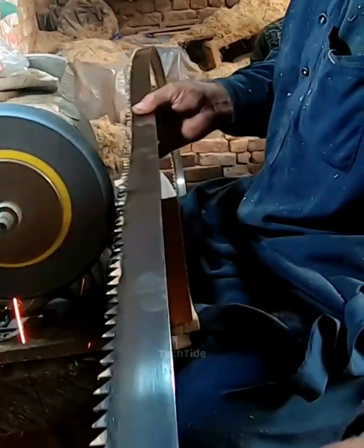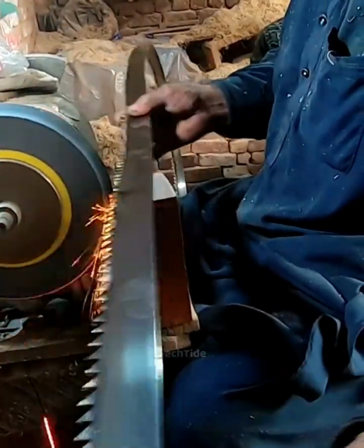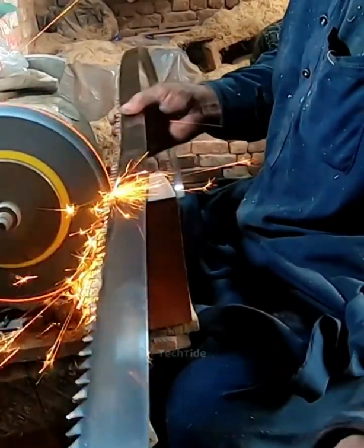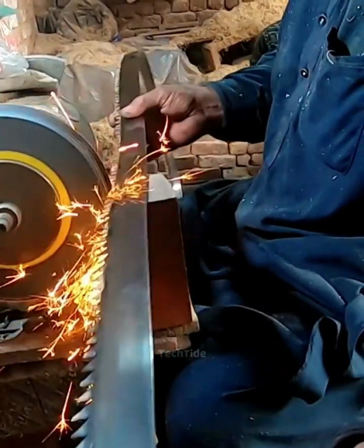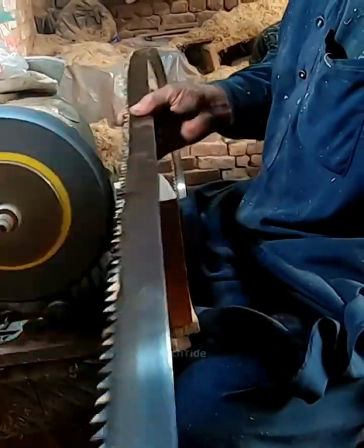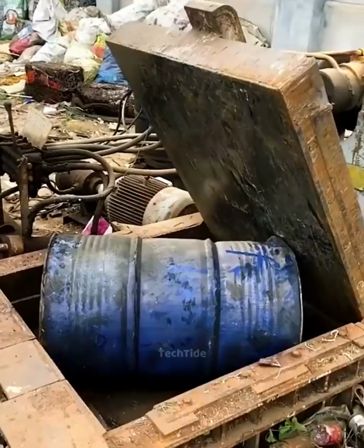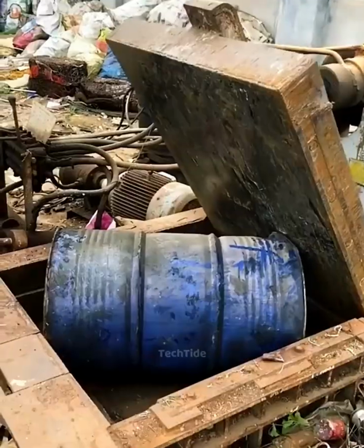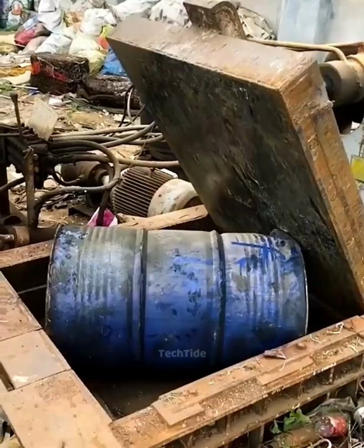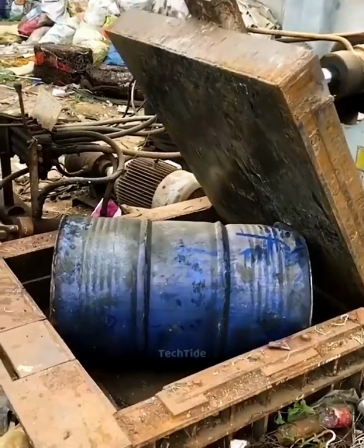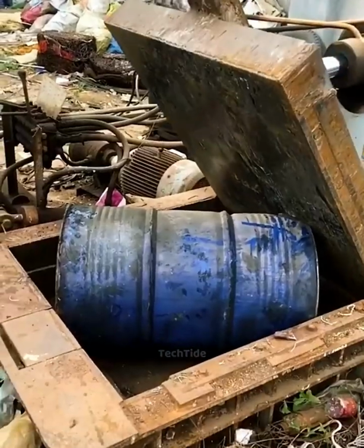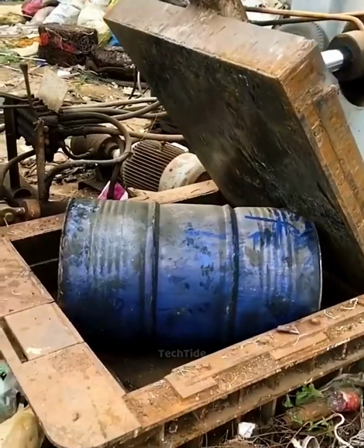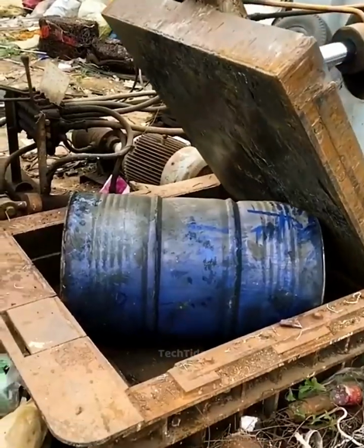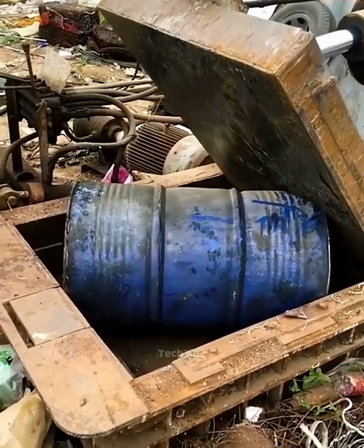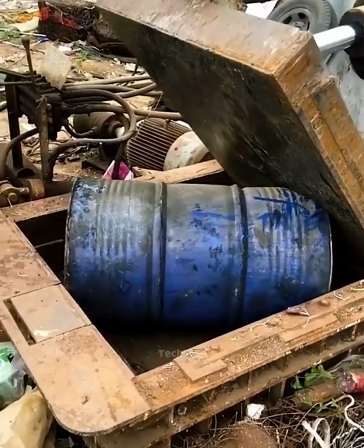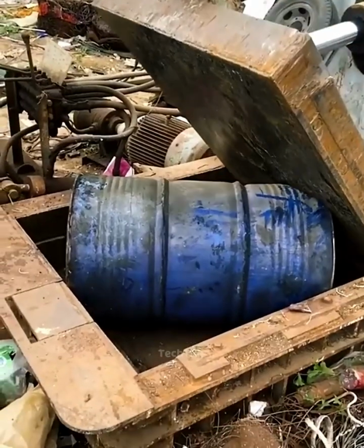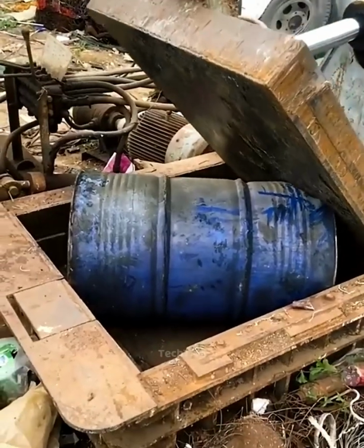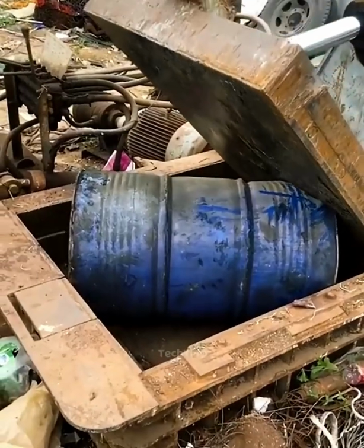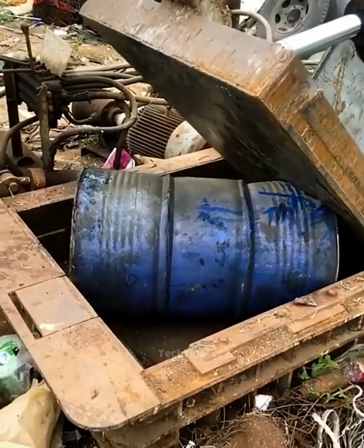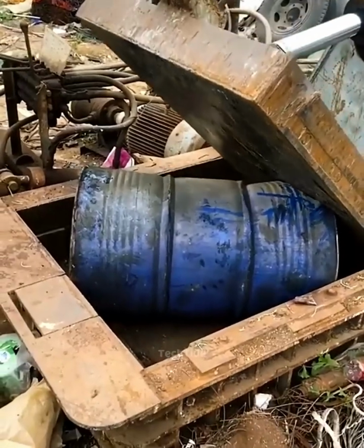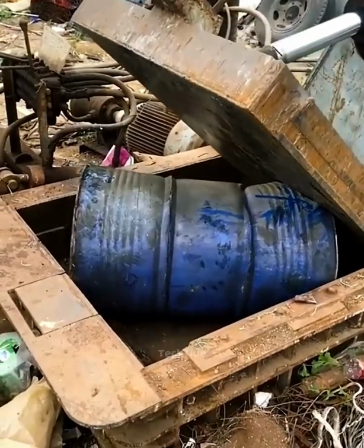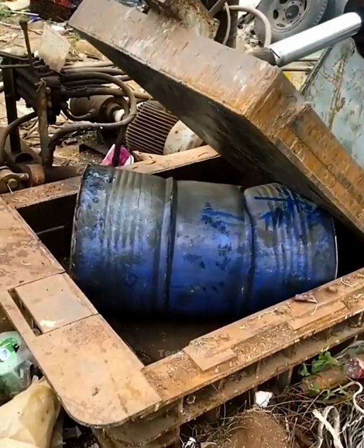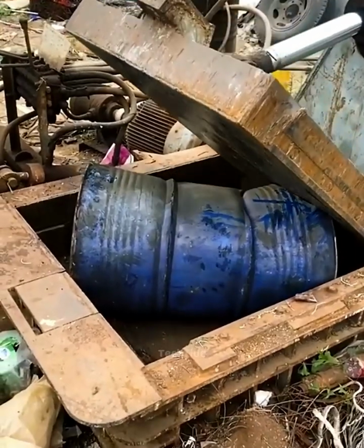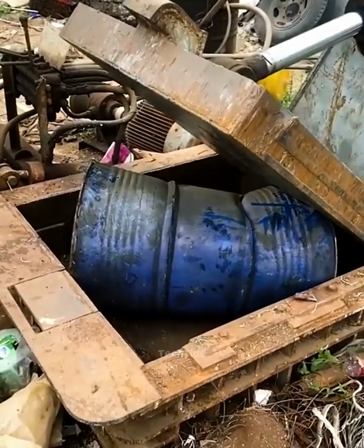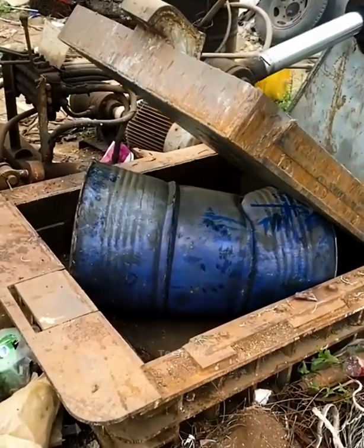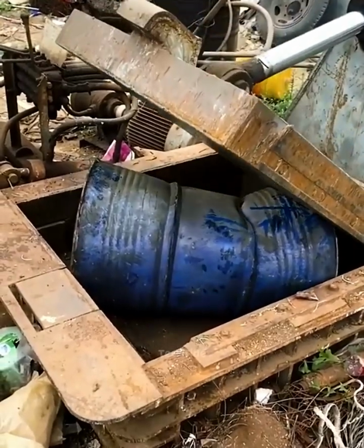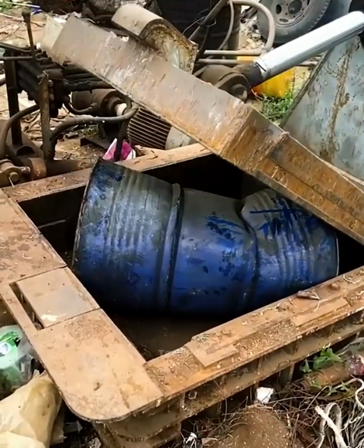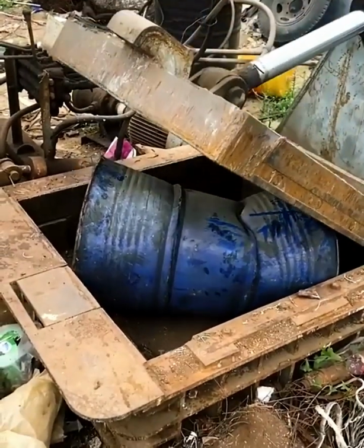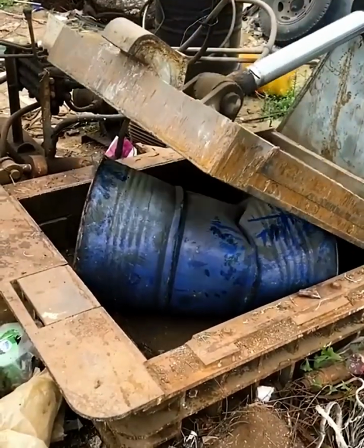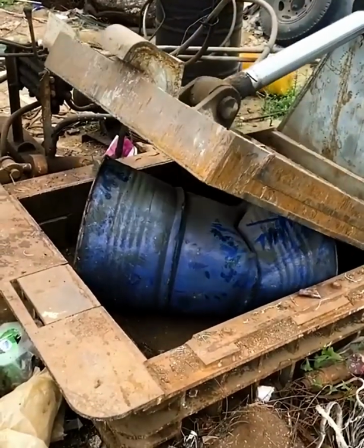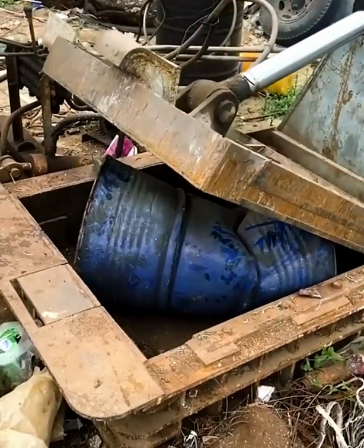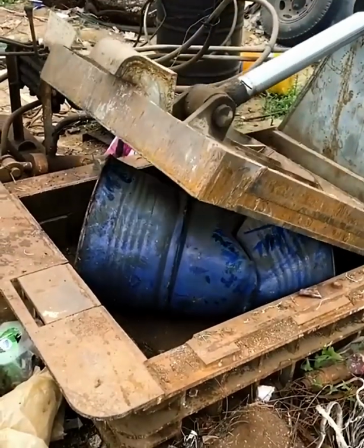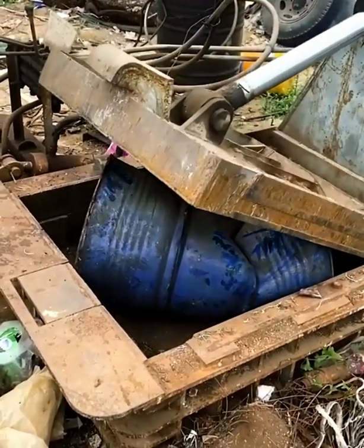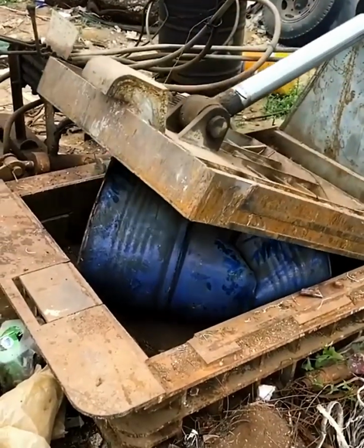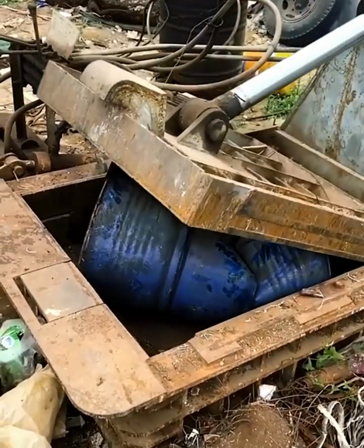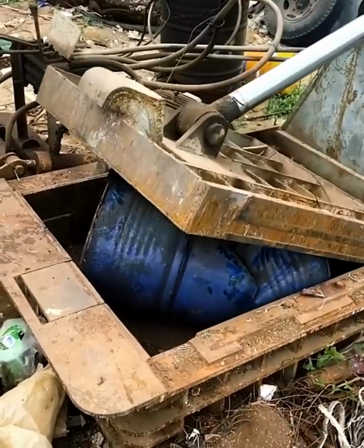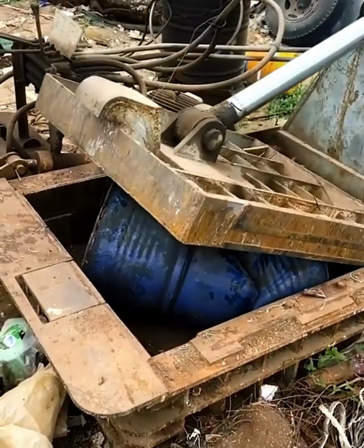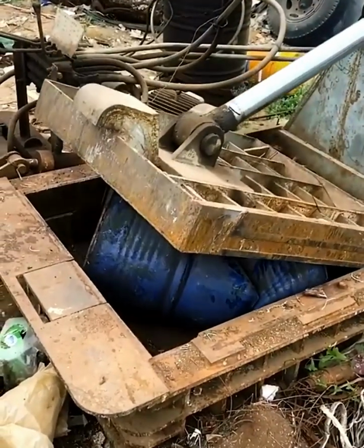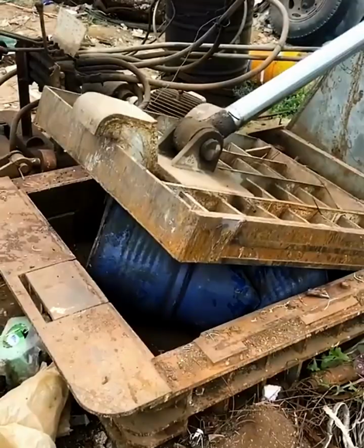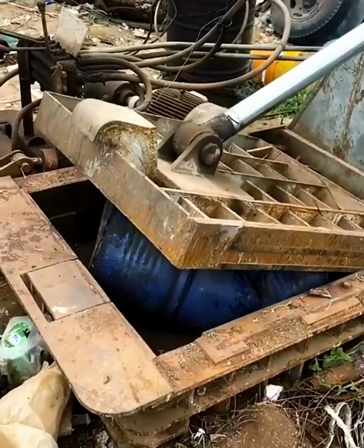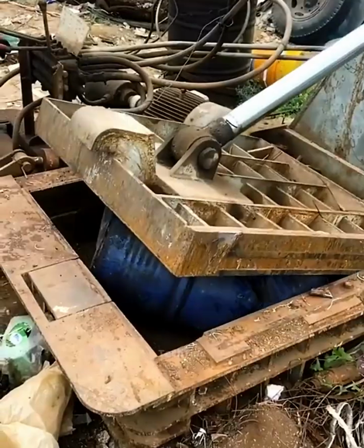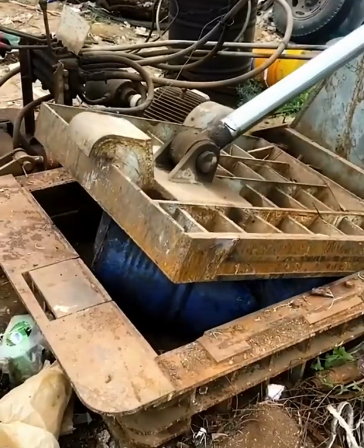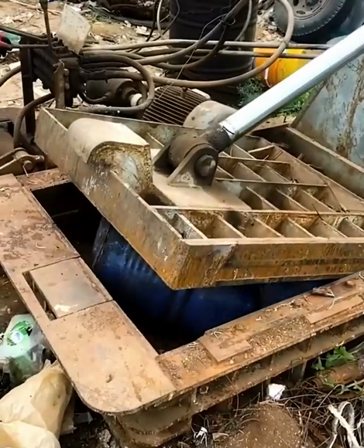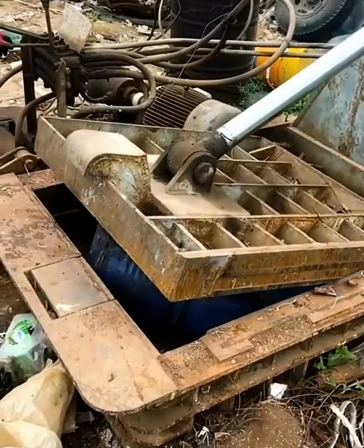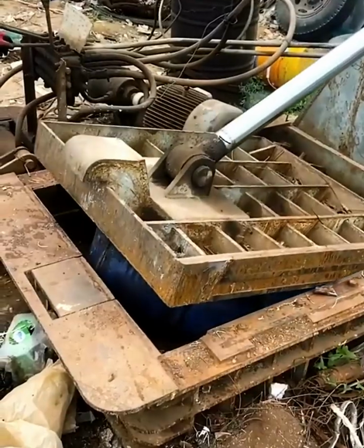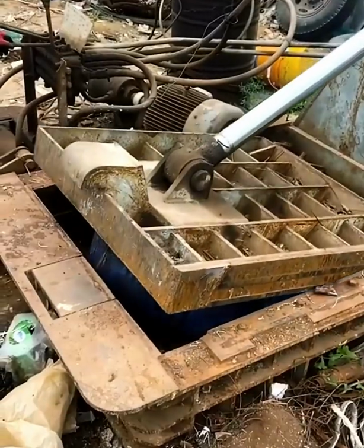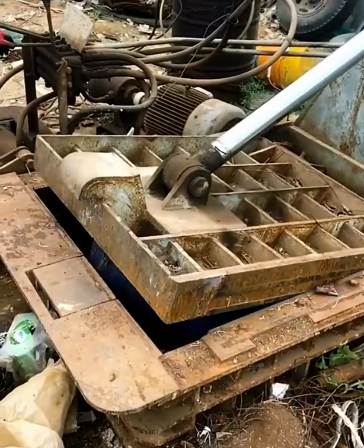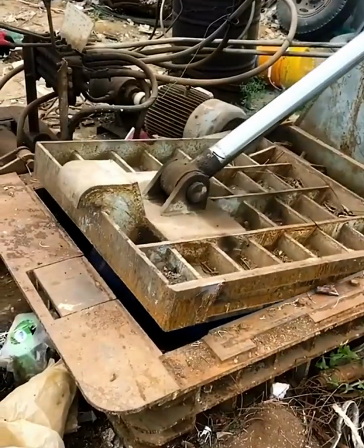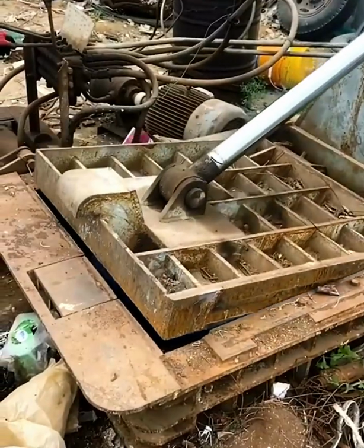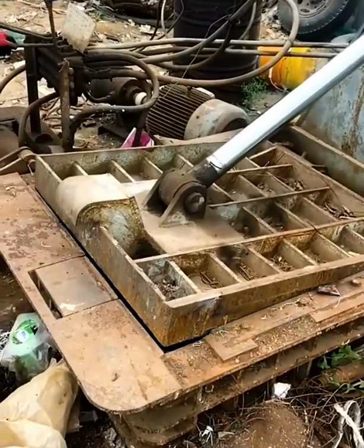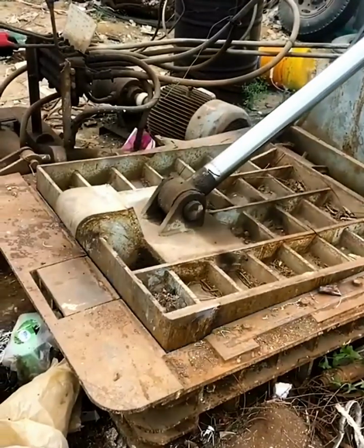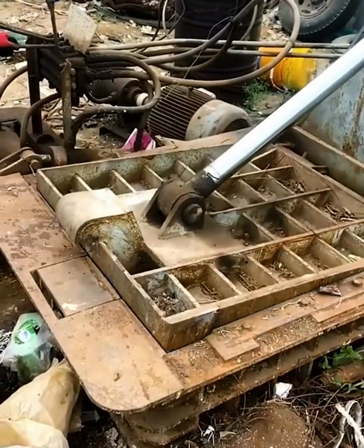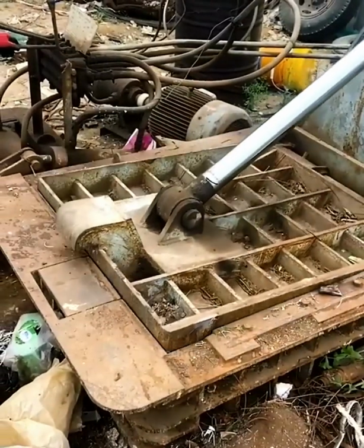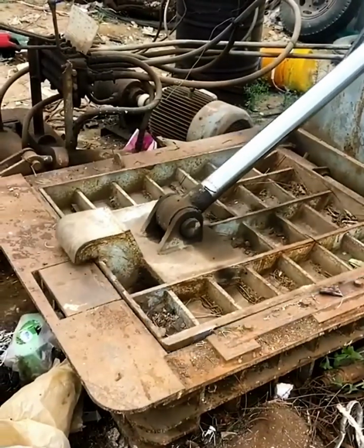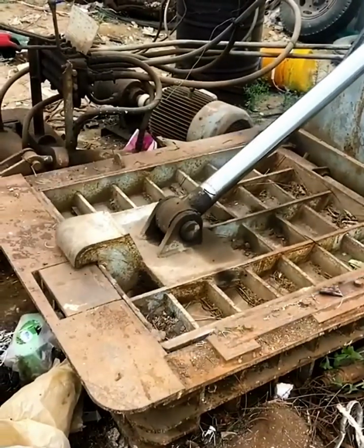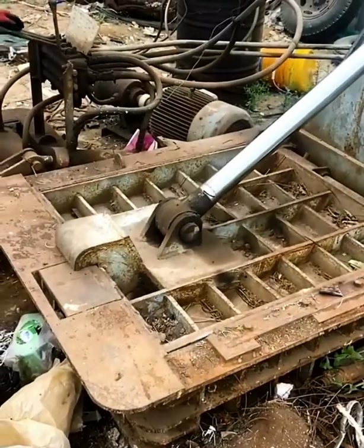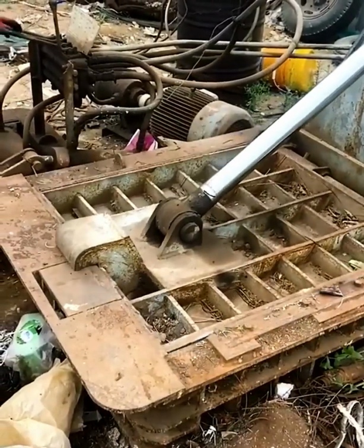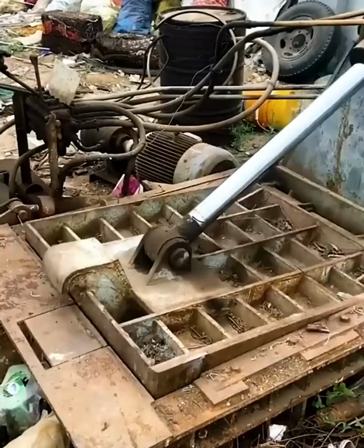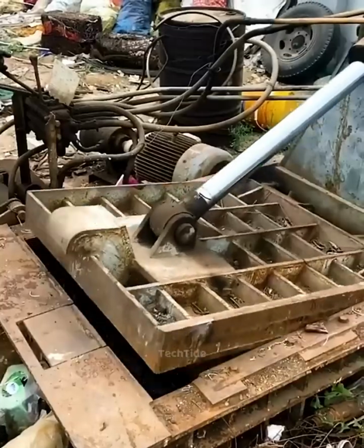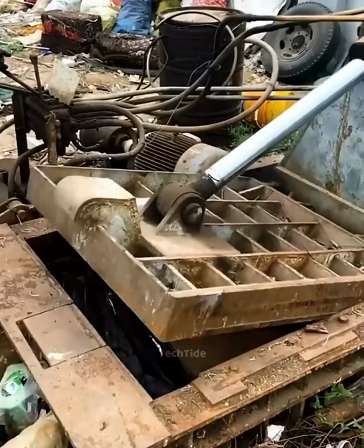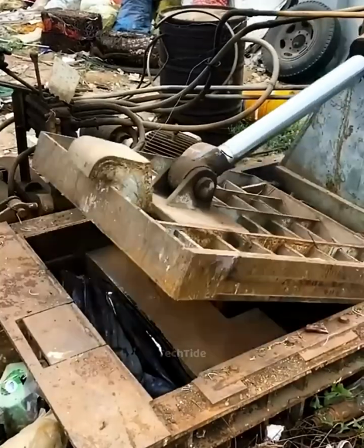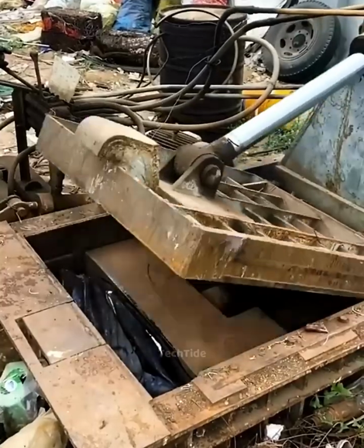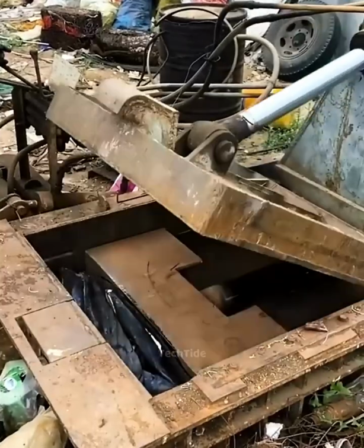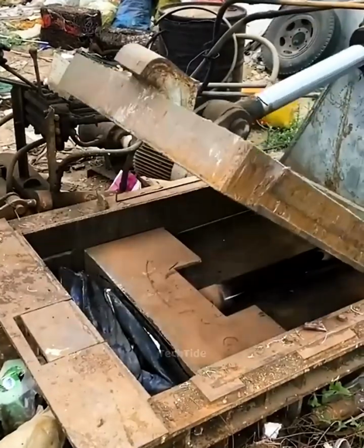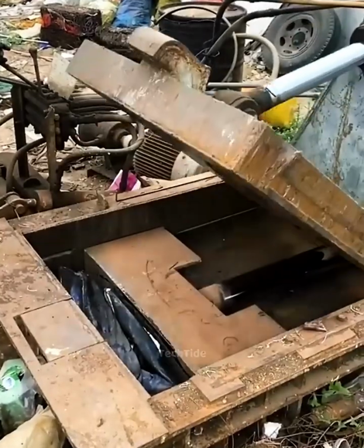In a hydraulic press, huge objects shrink in seconds. You won't believe your eyes.